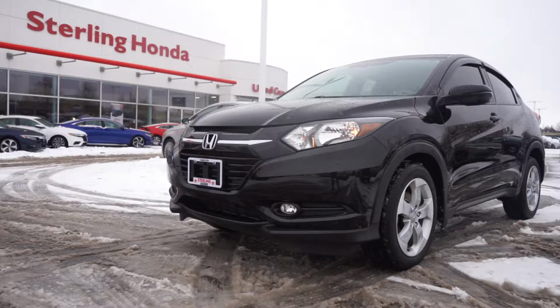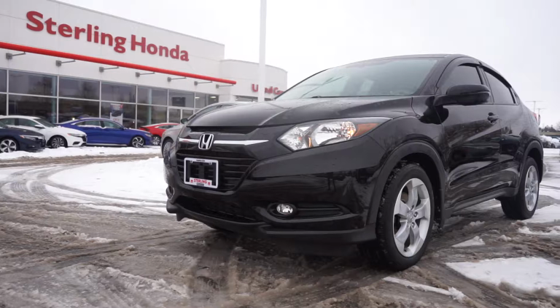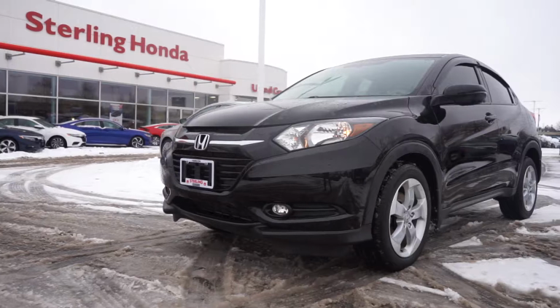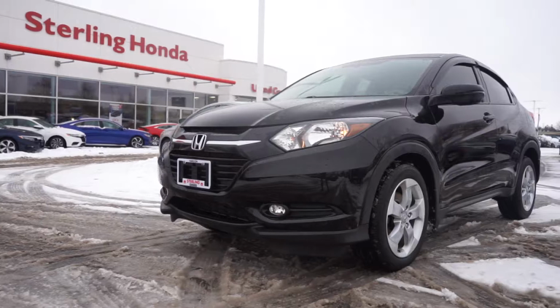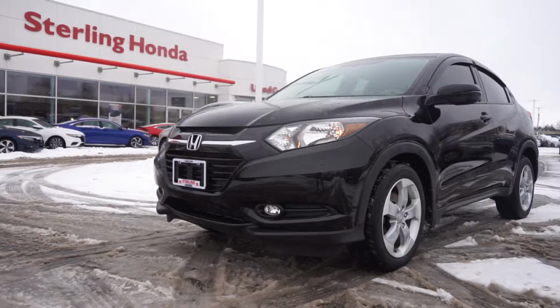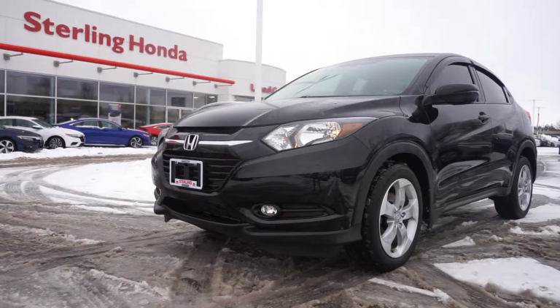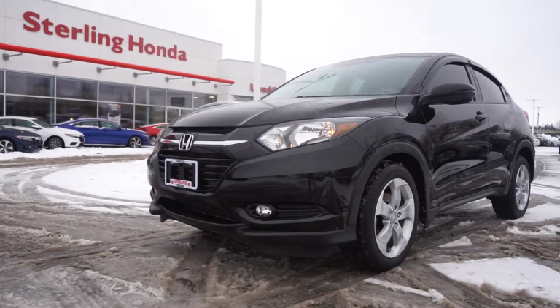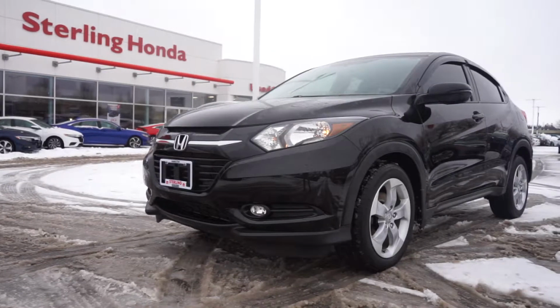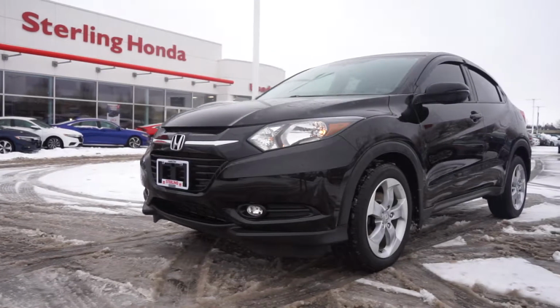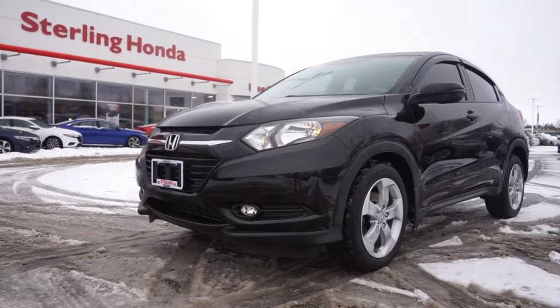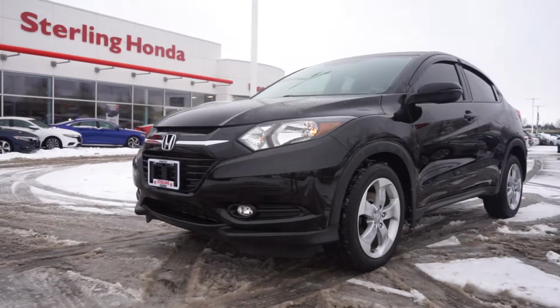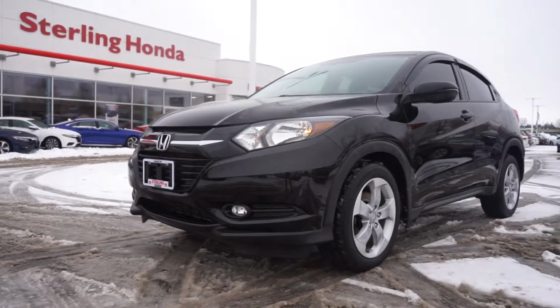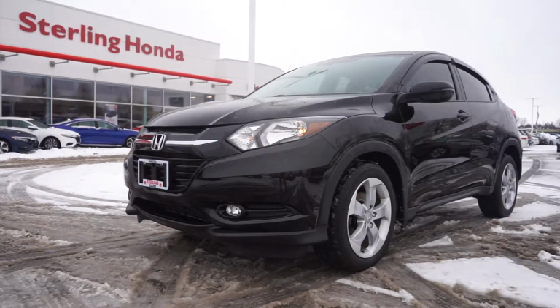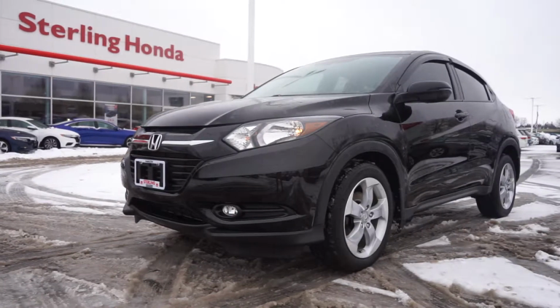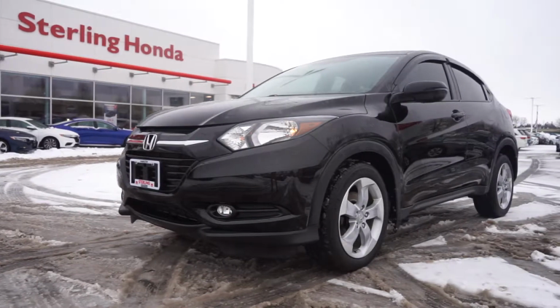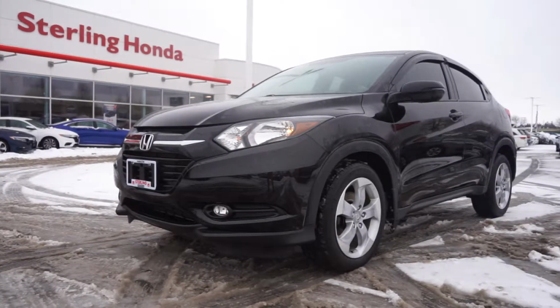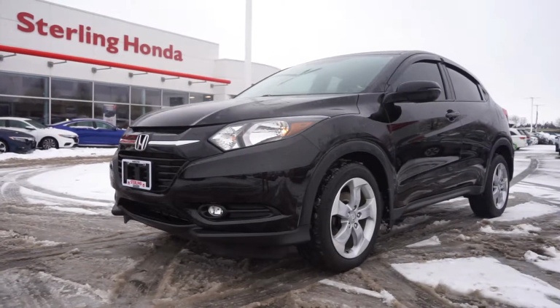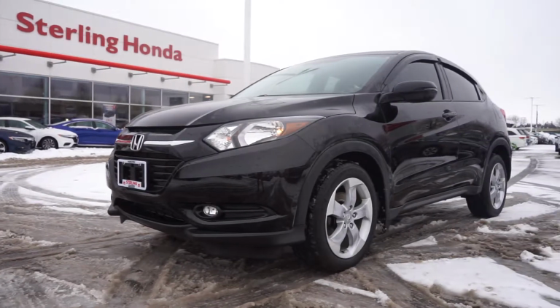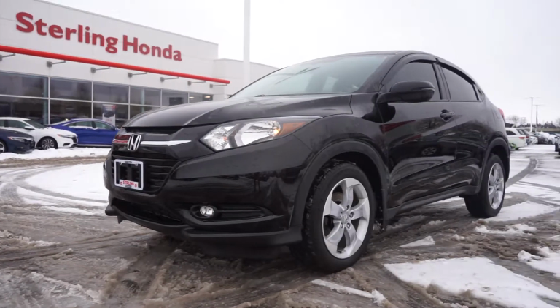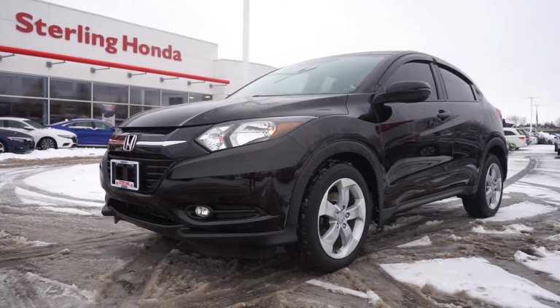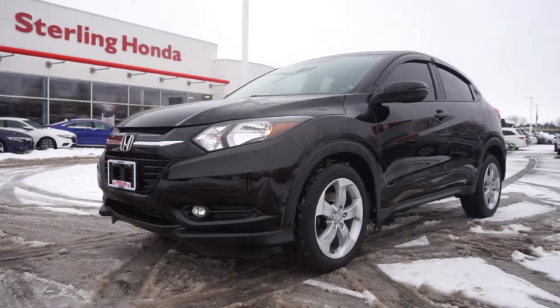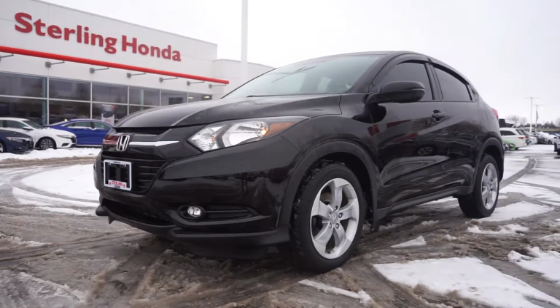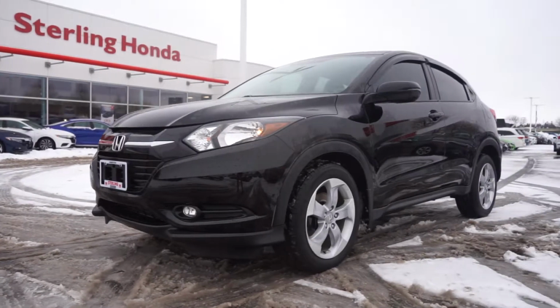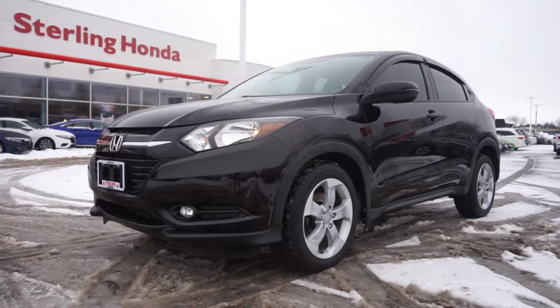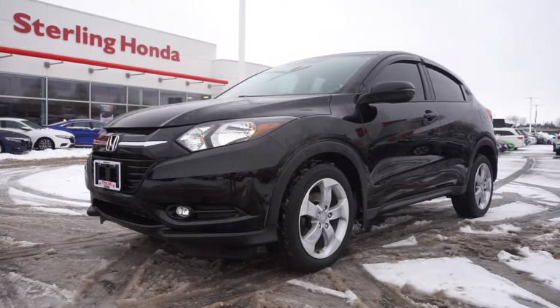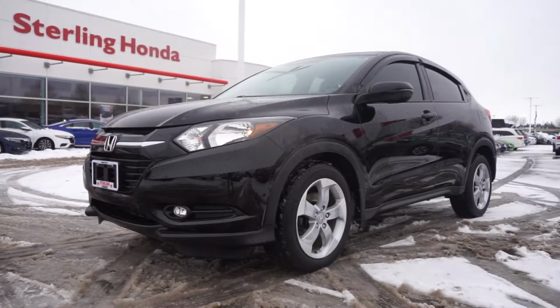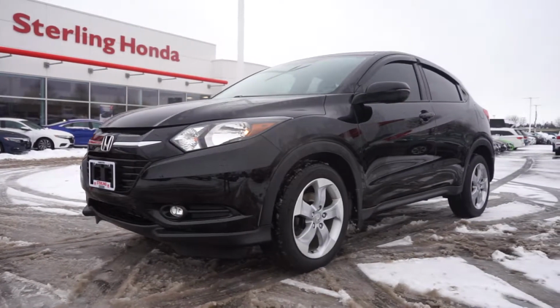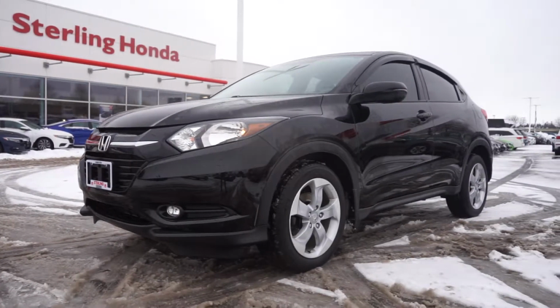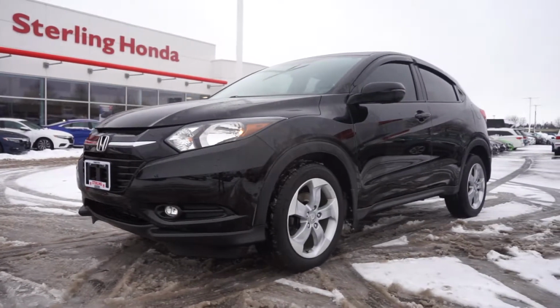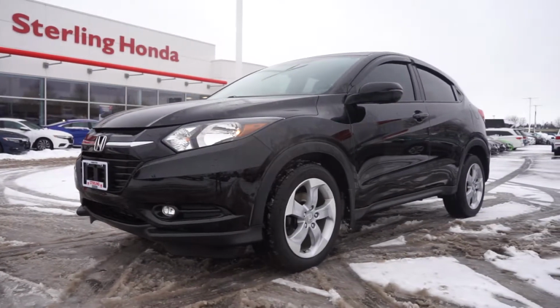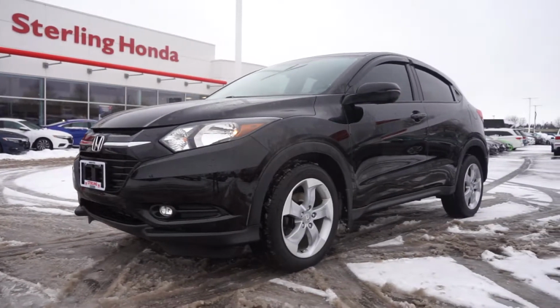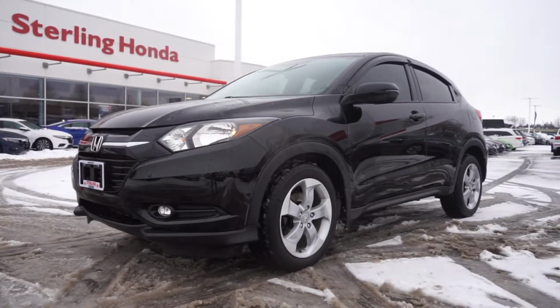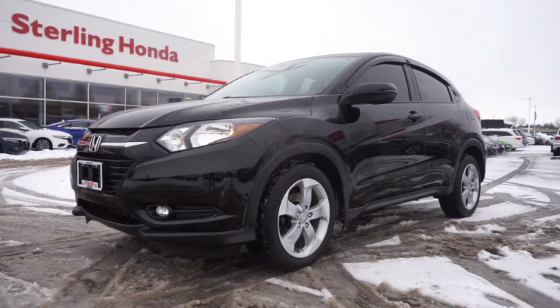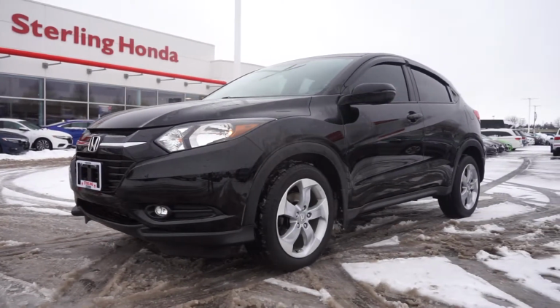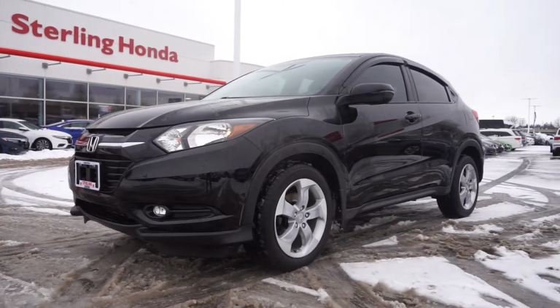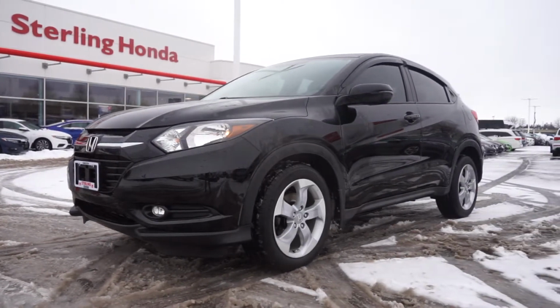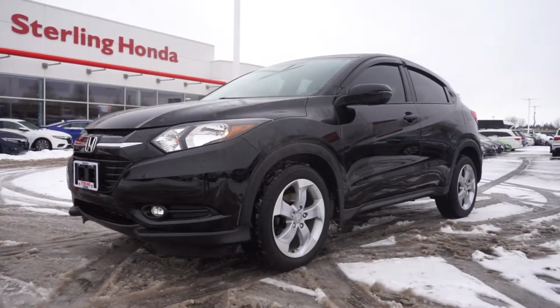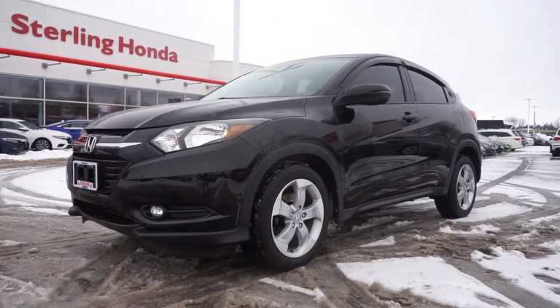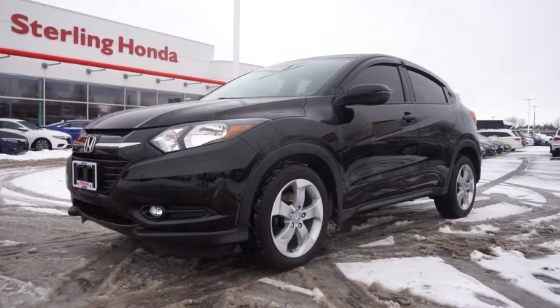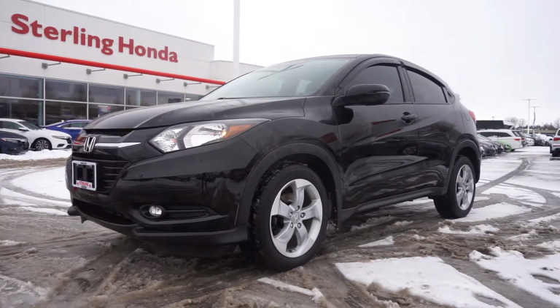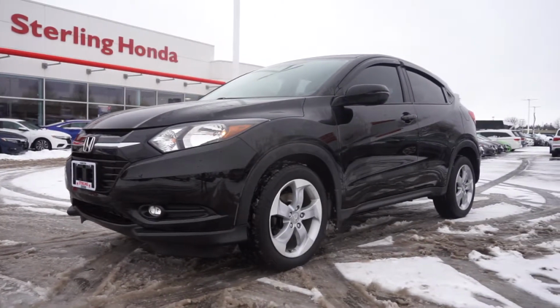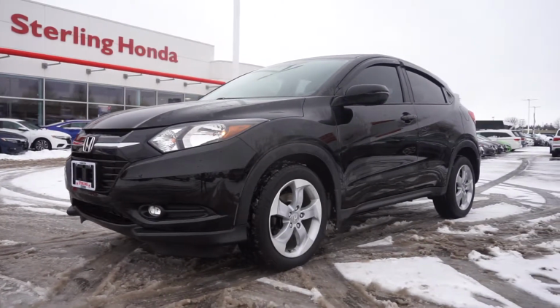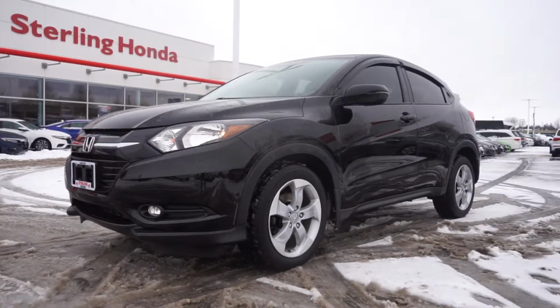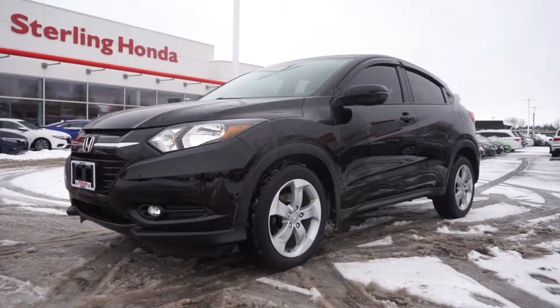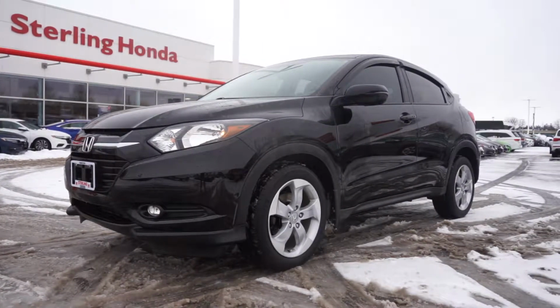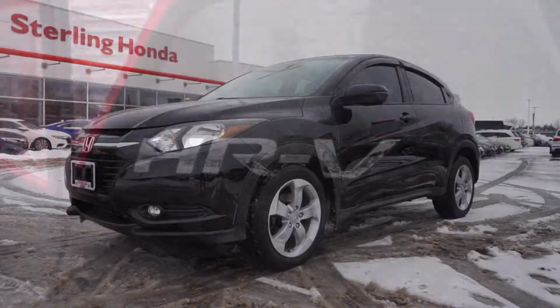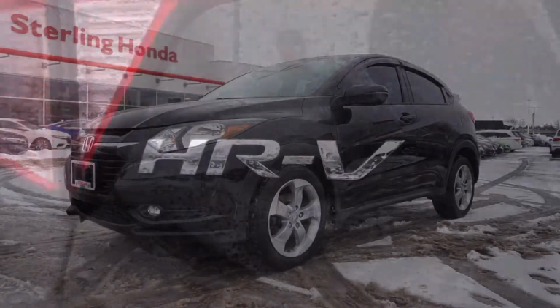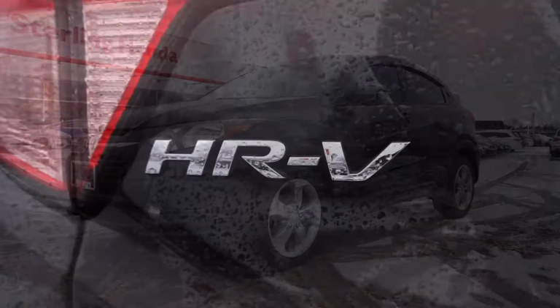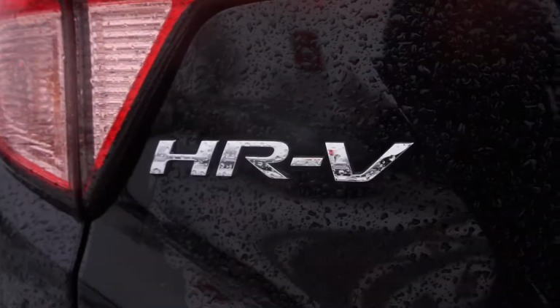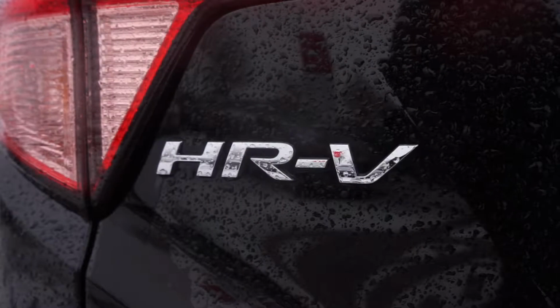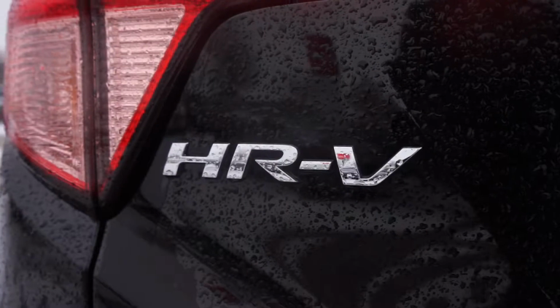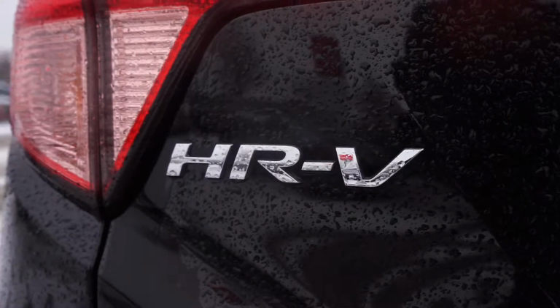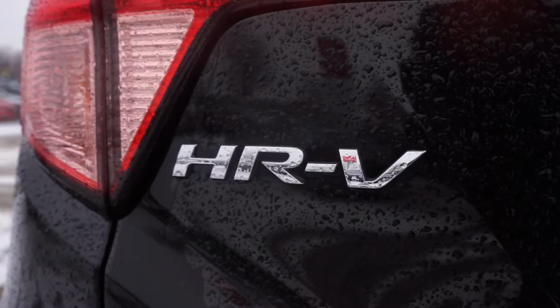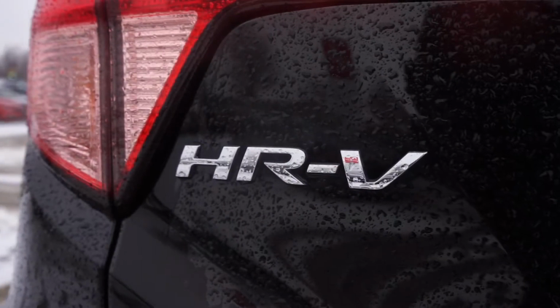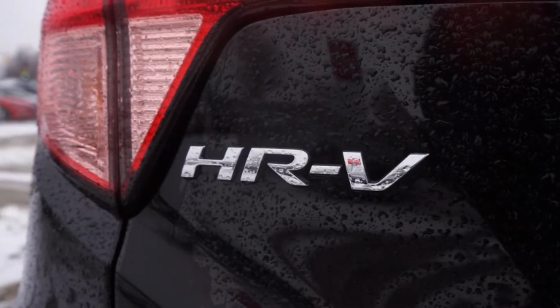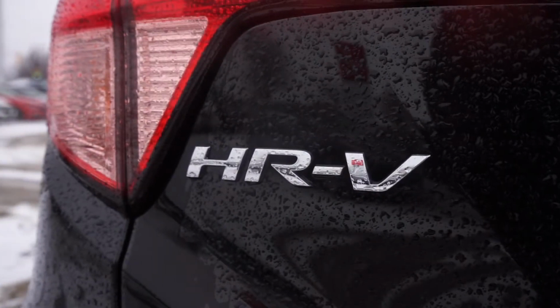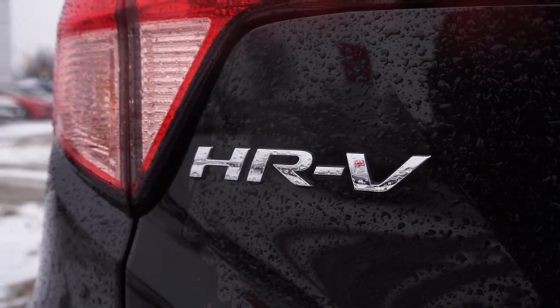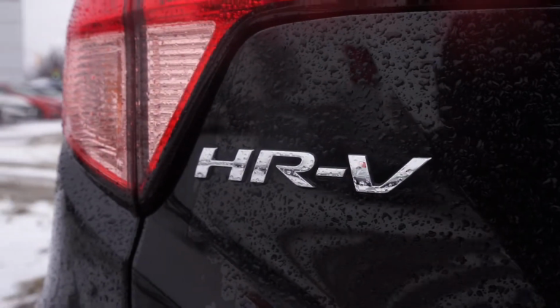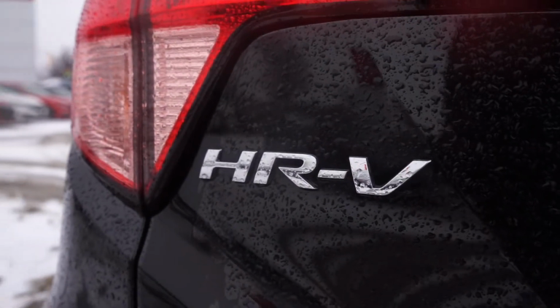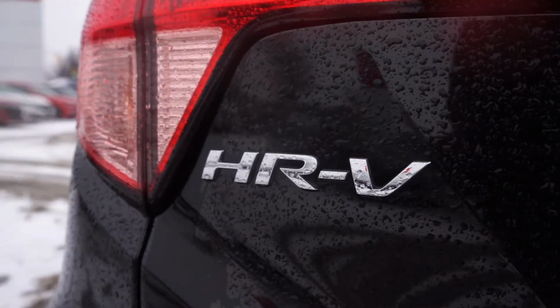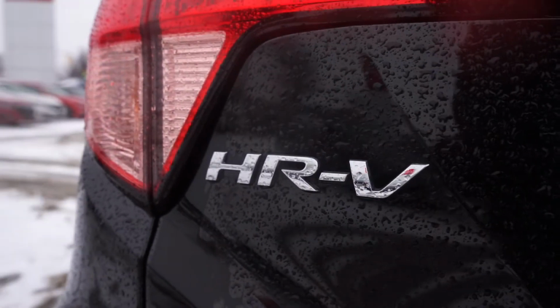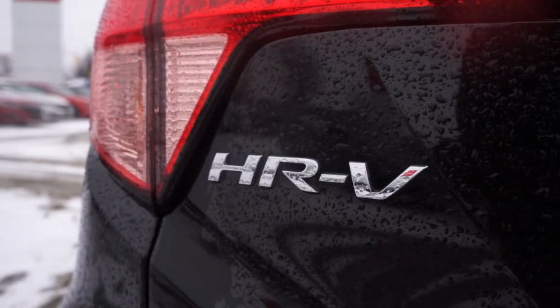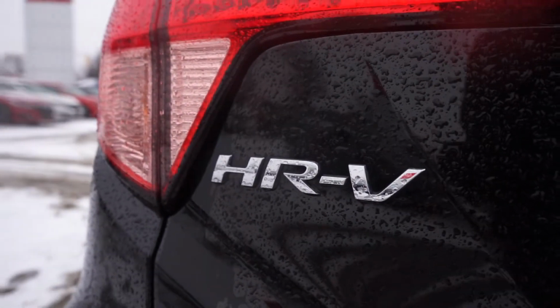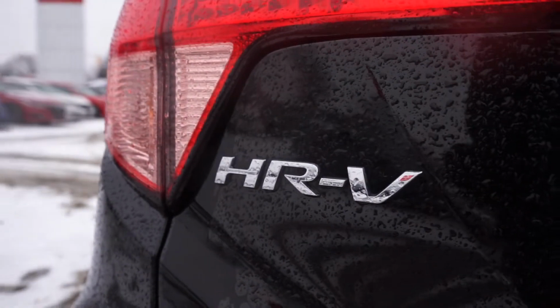Brandon here from Sterling Honda, and in today's video we'll be showing you our 2016 Honda HR-V EX all-wheel drive.